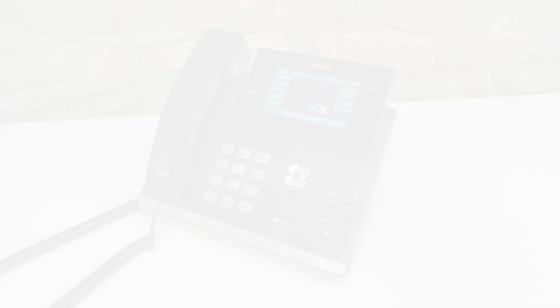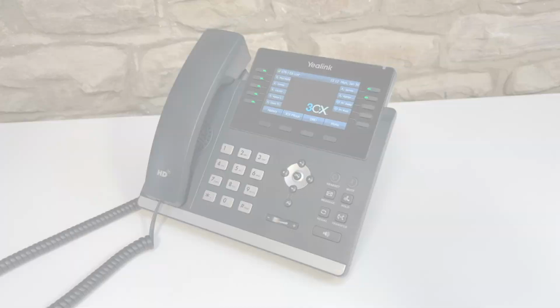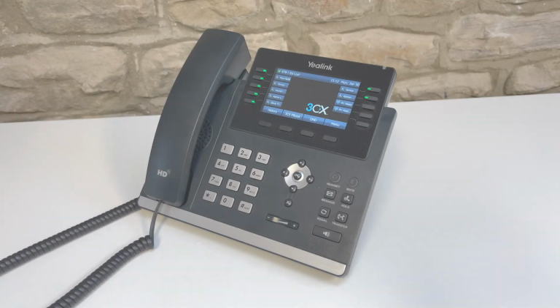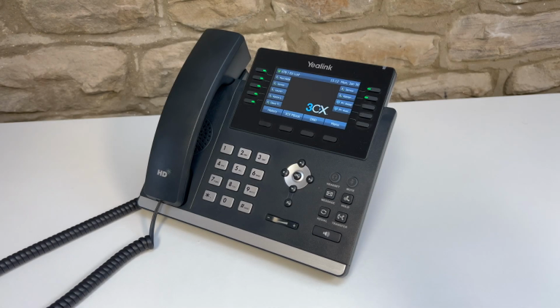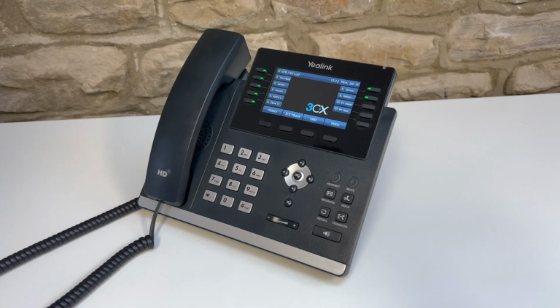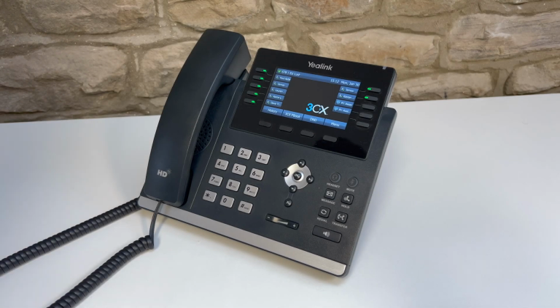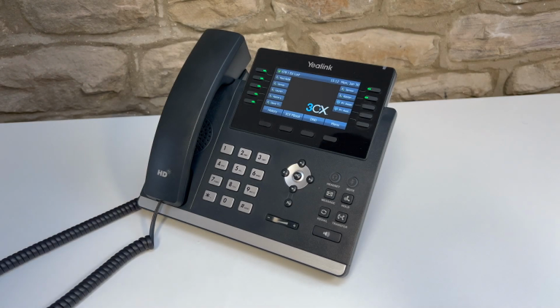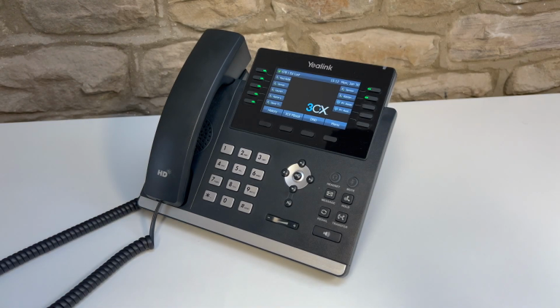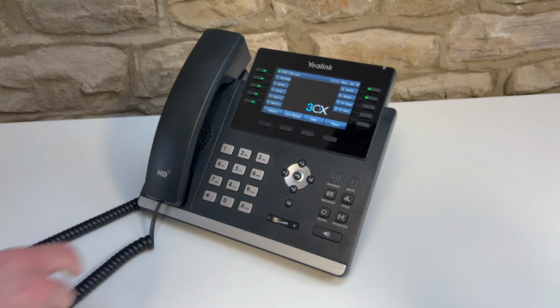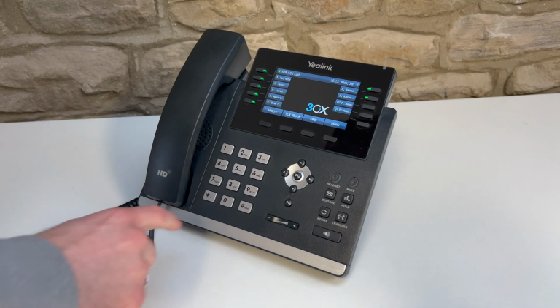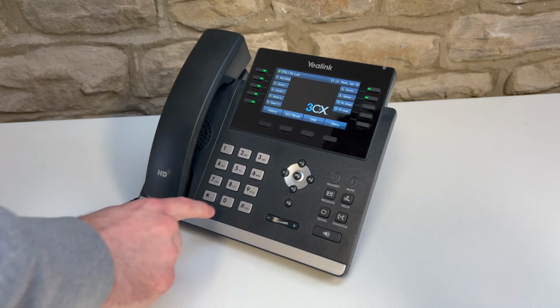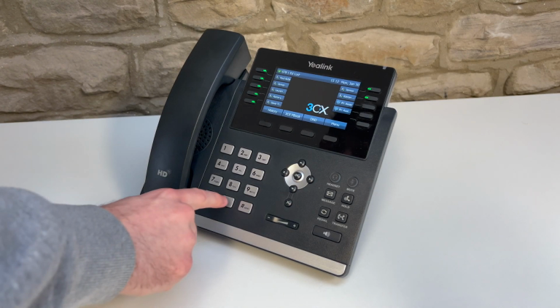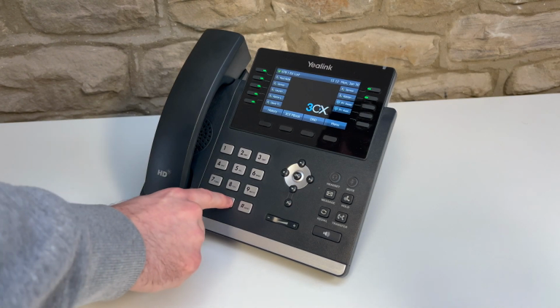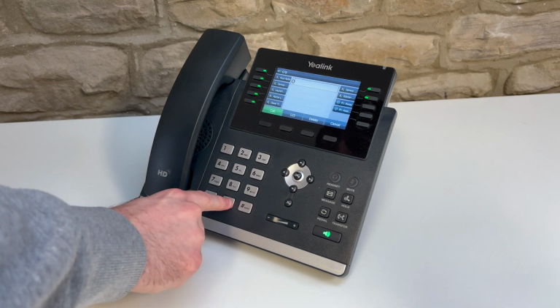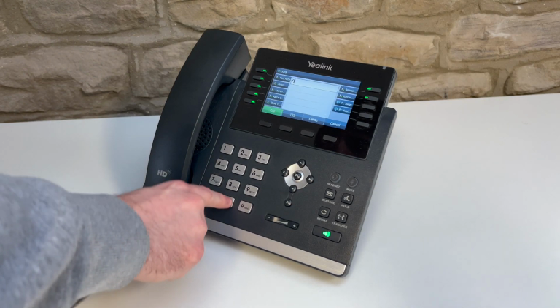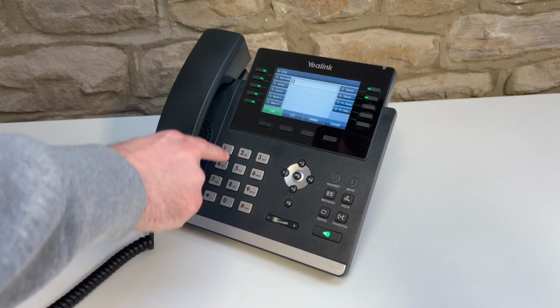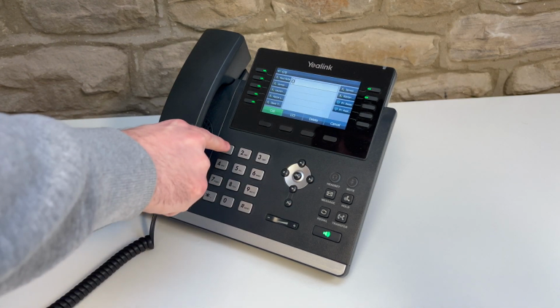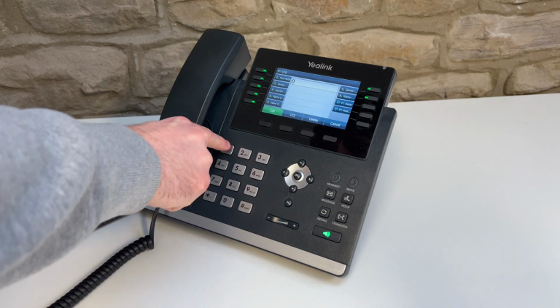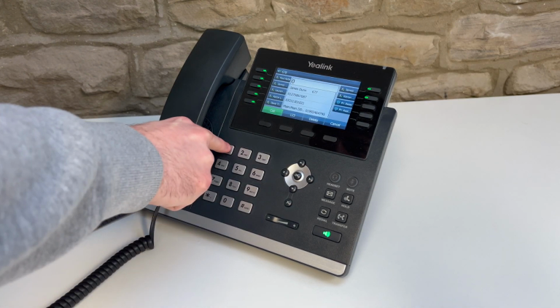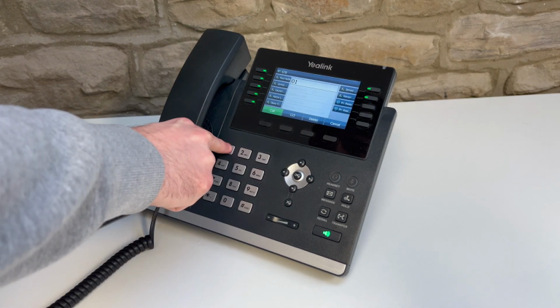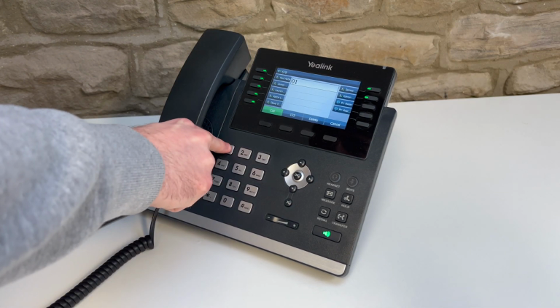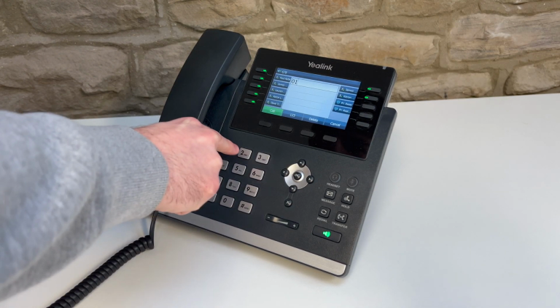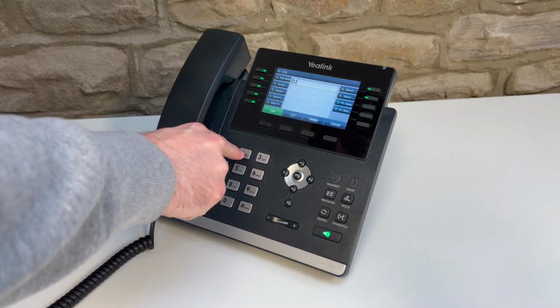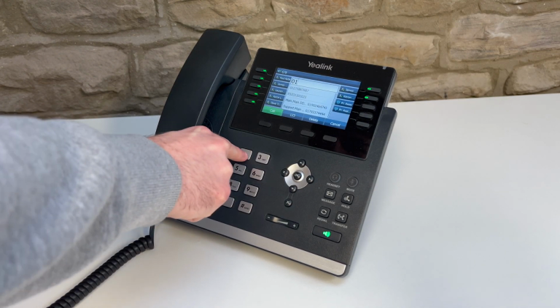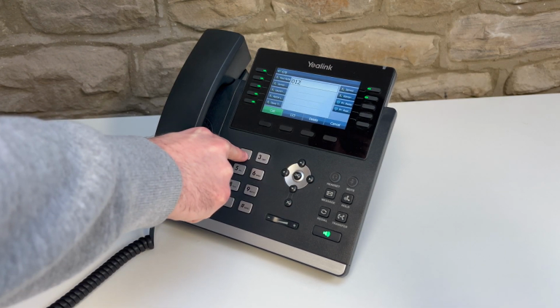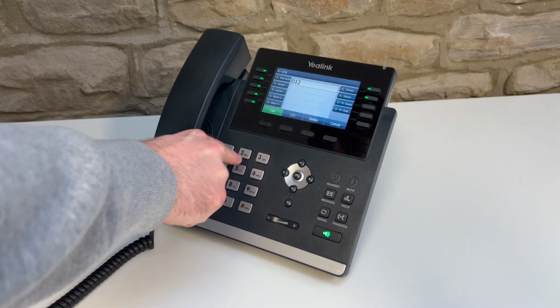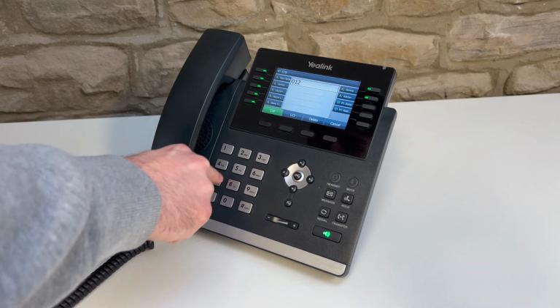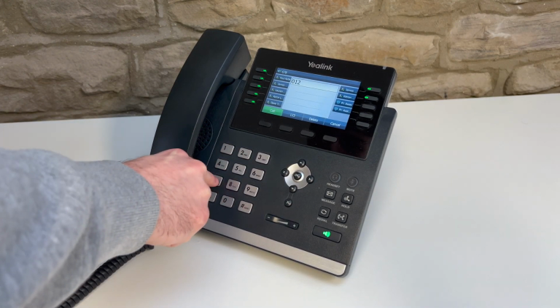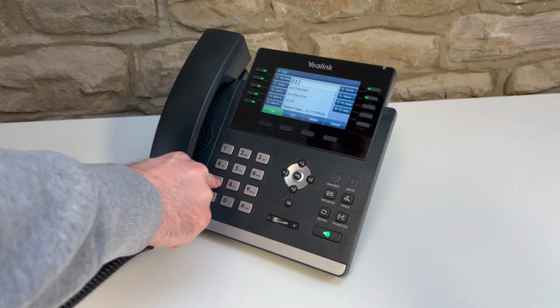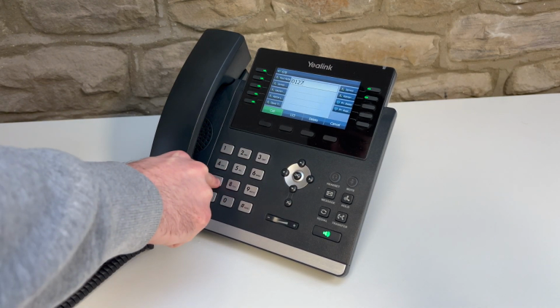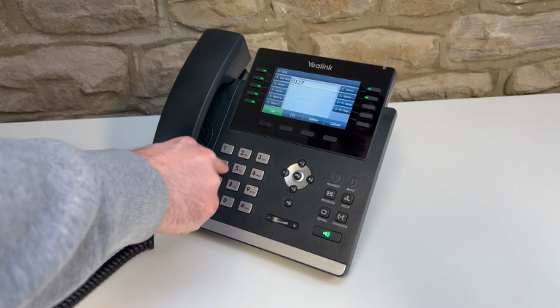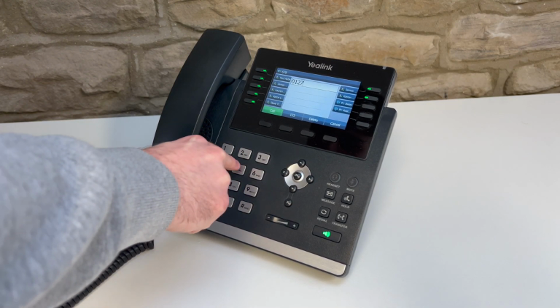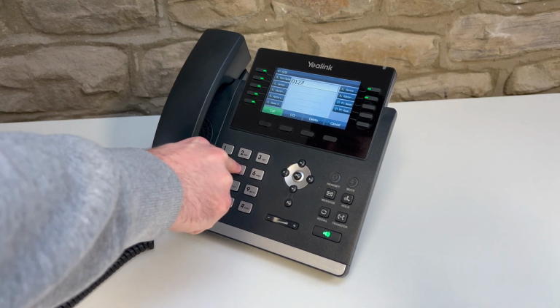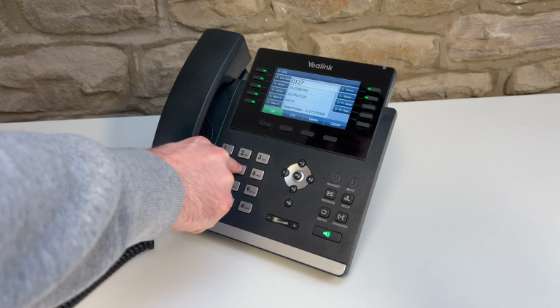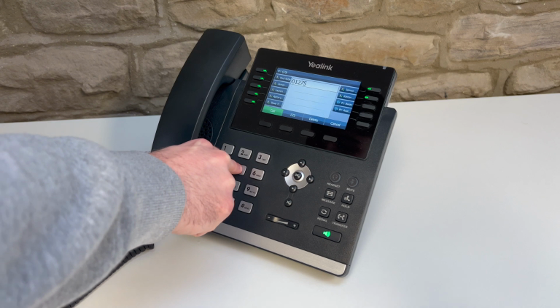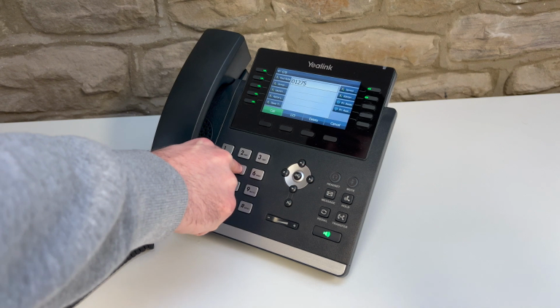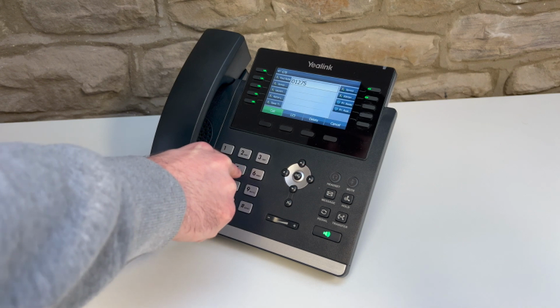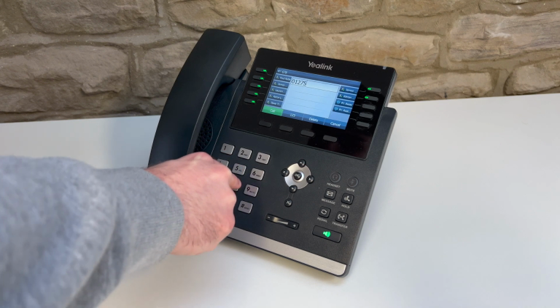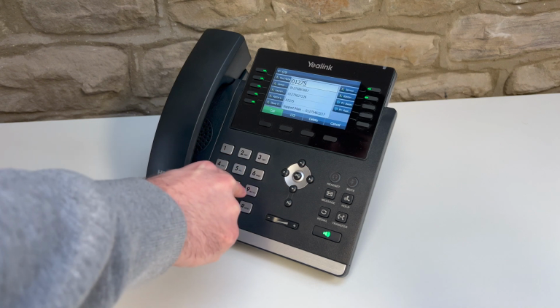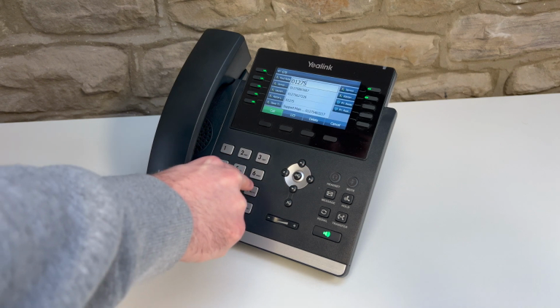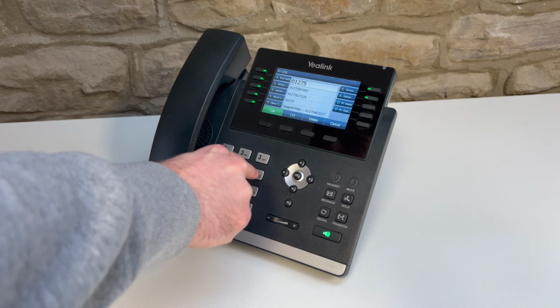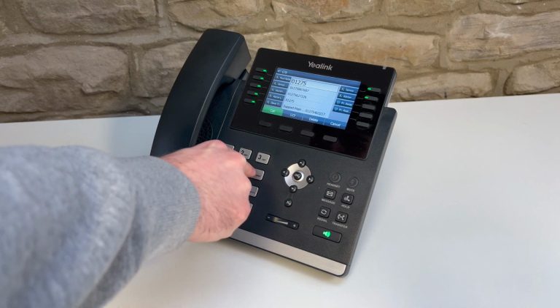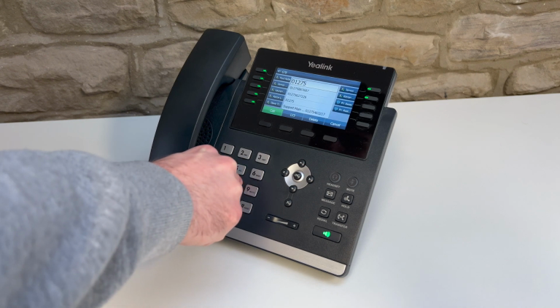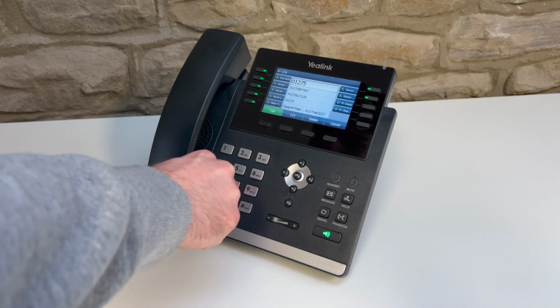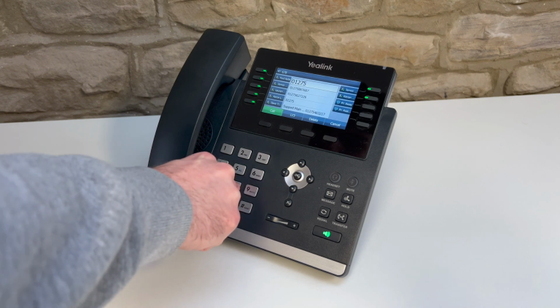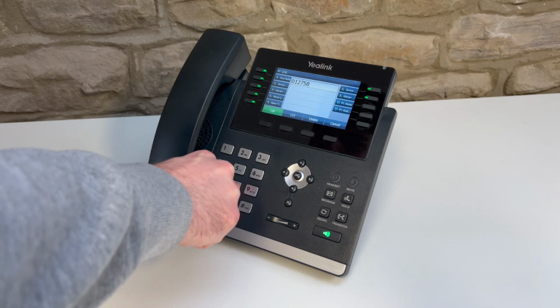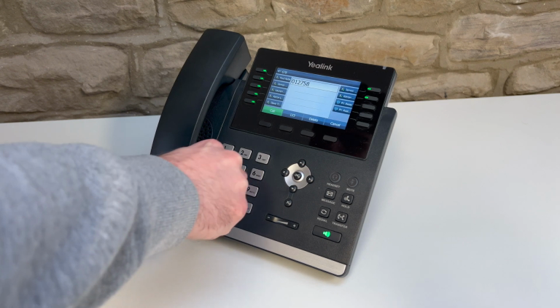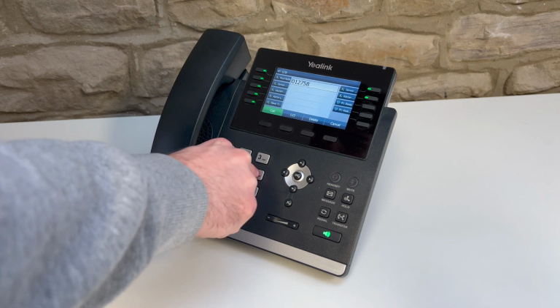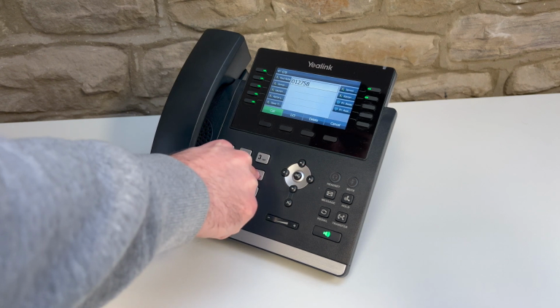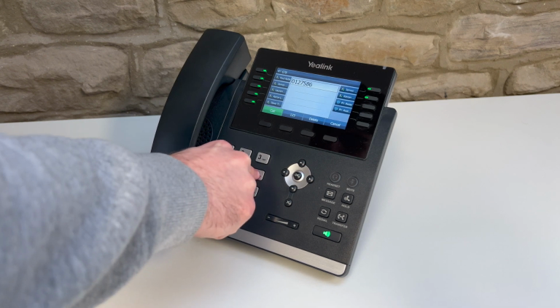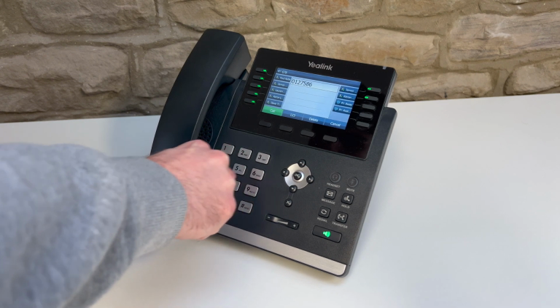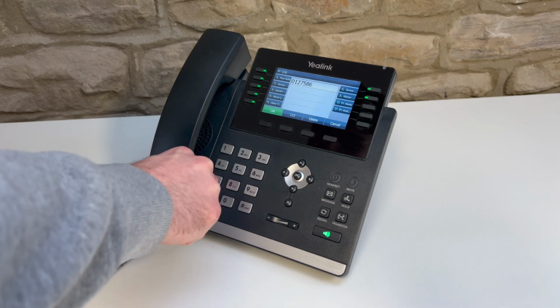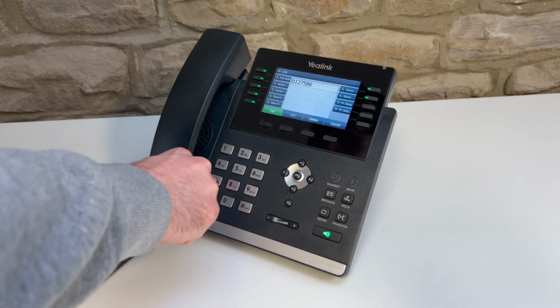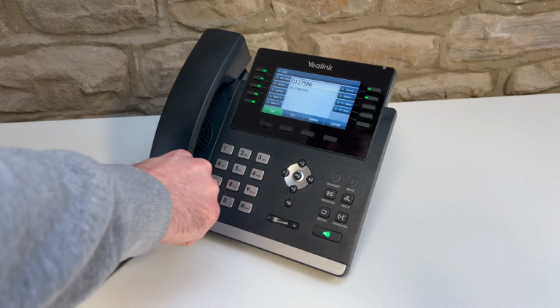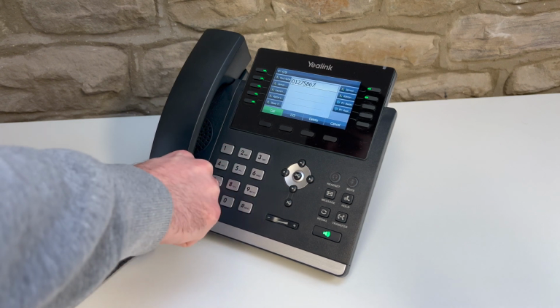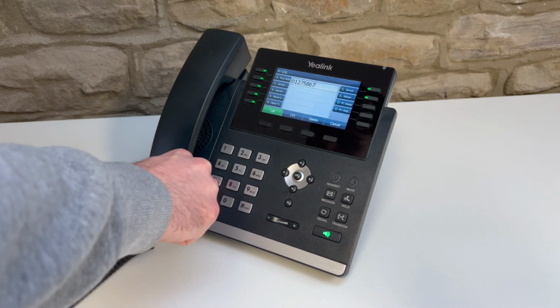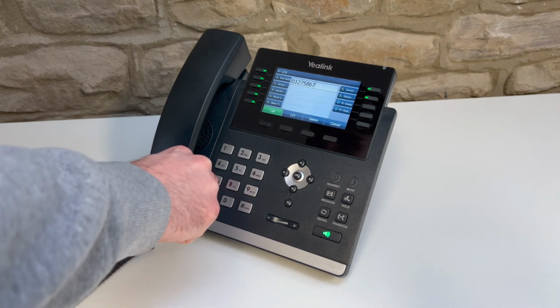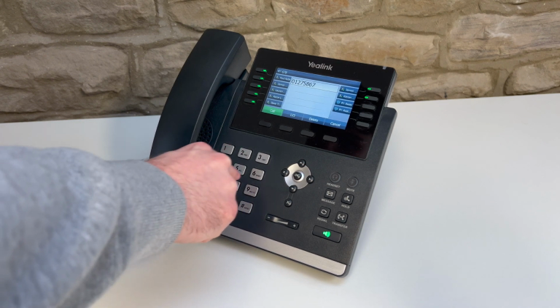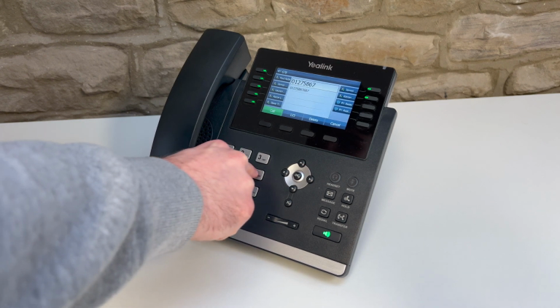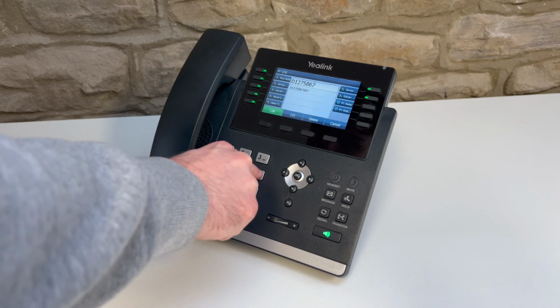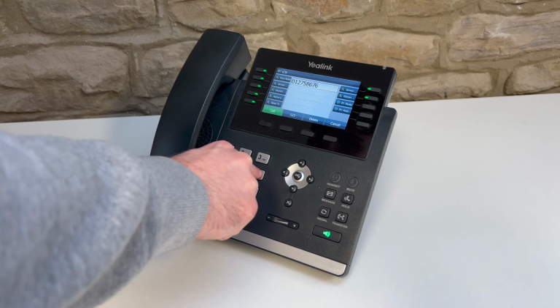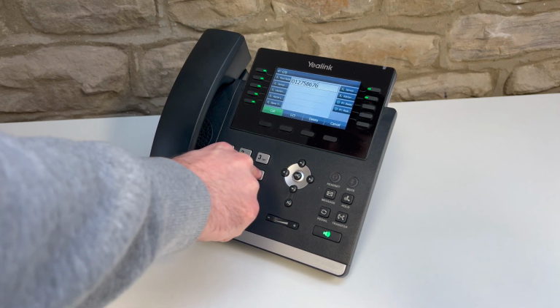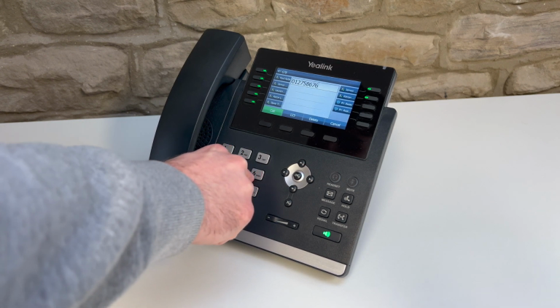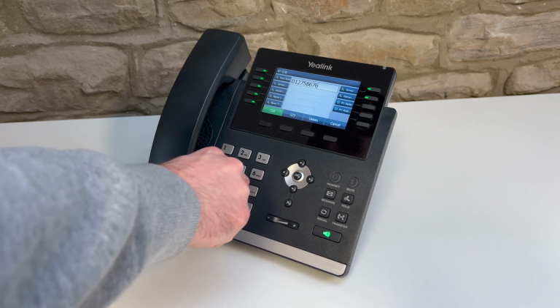Here's how to use your Yealink T46 desk phone. To make a call, simply dial your chosen number and press send.